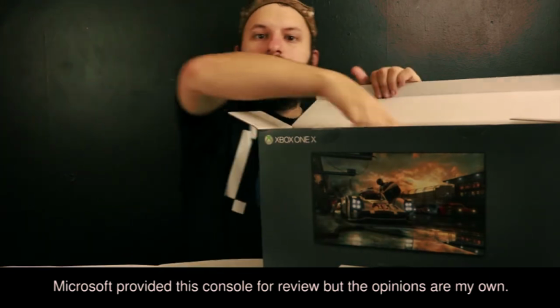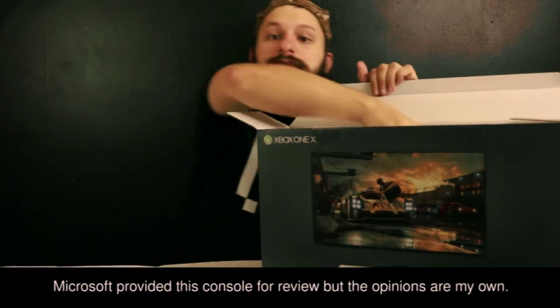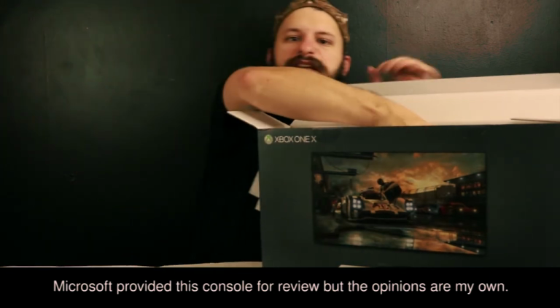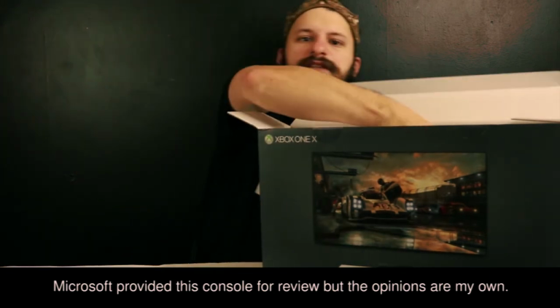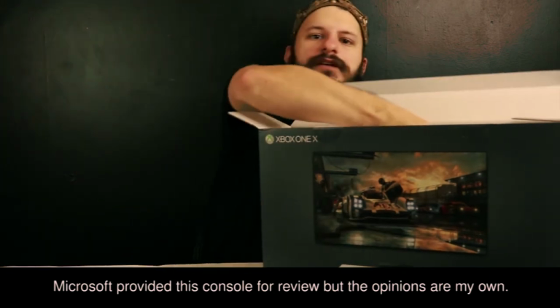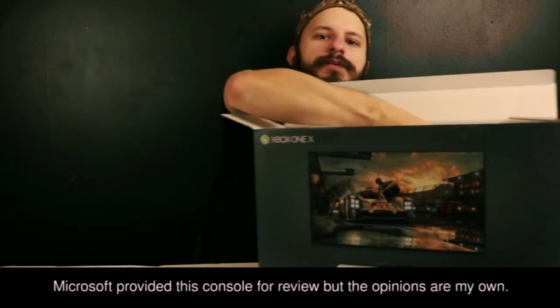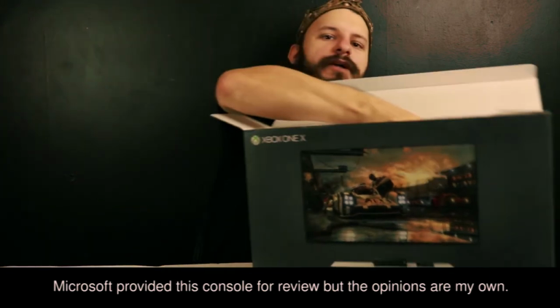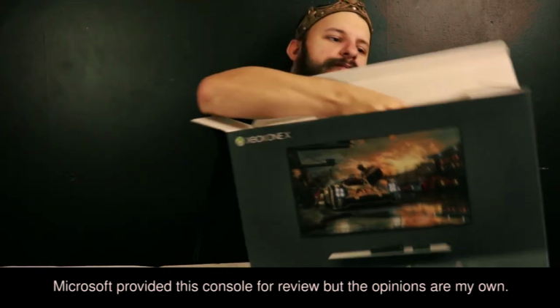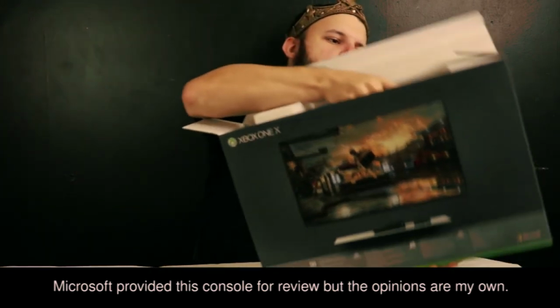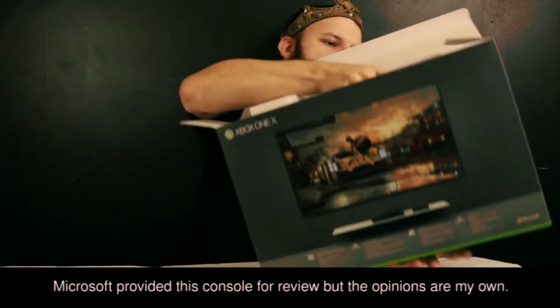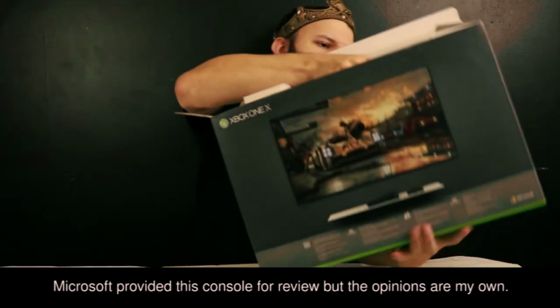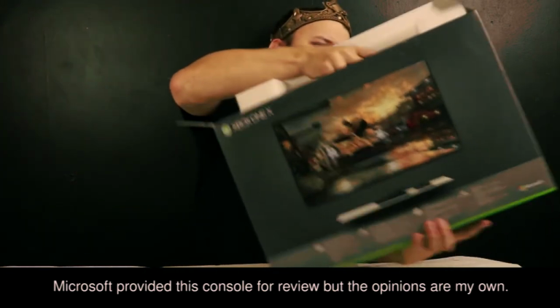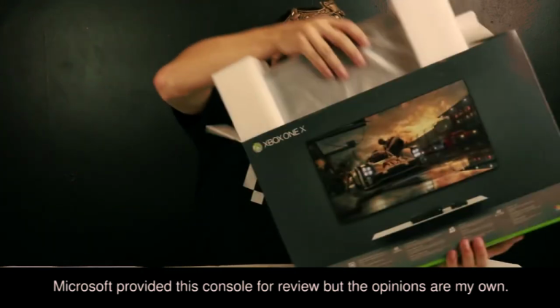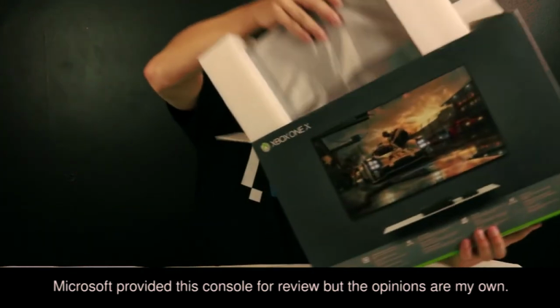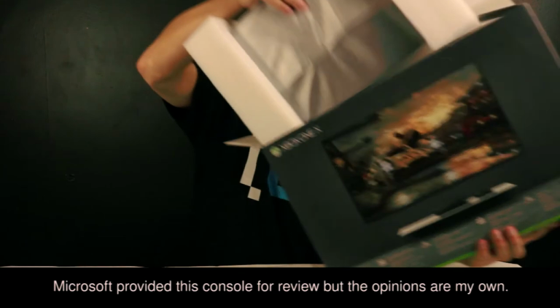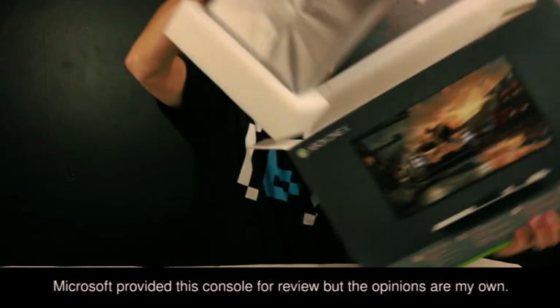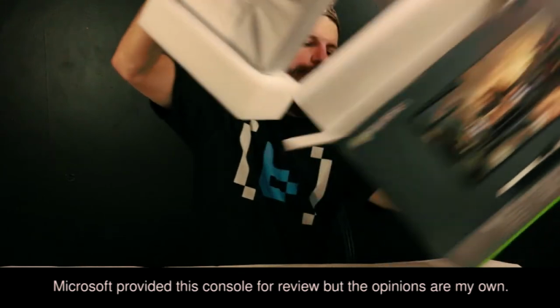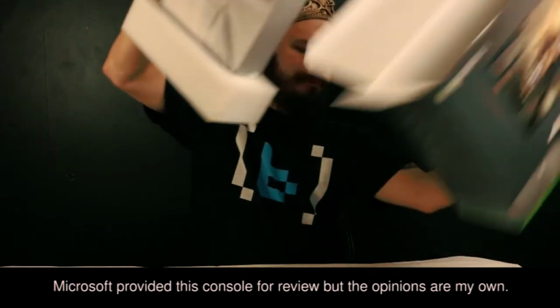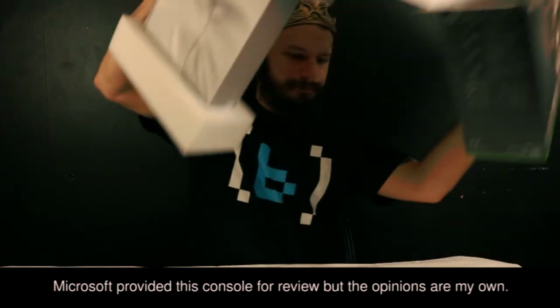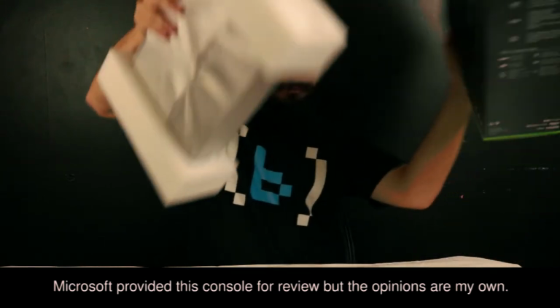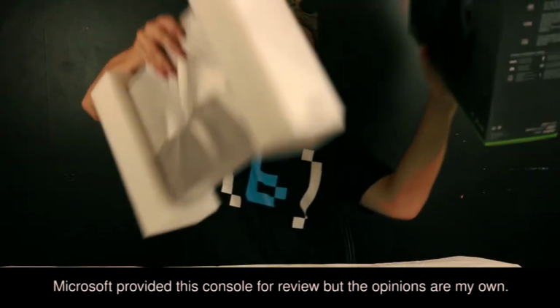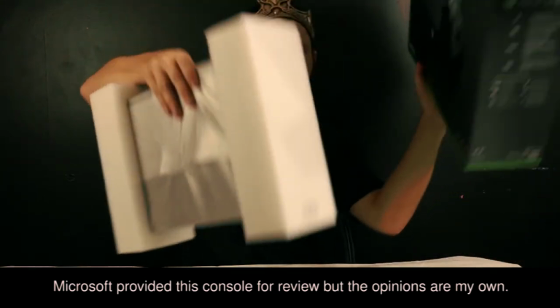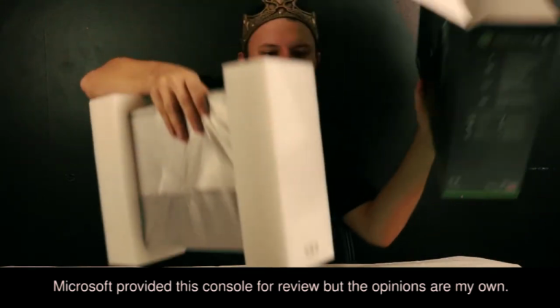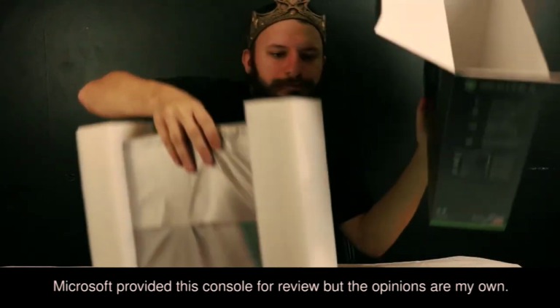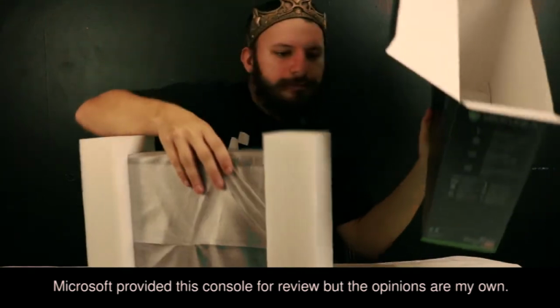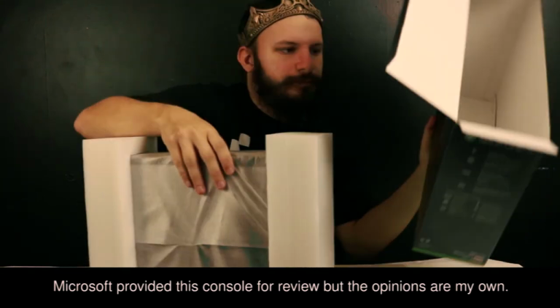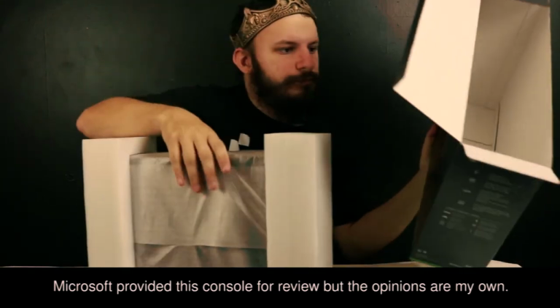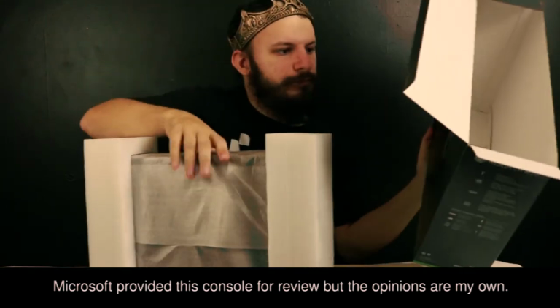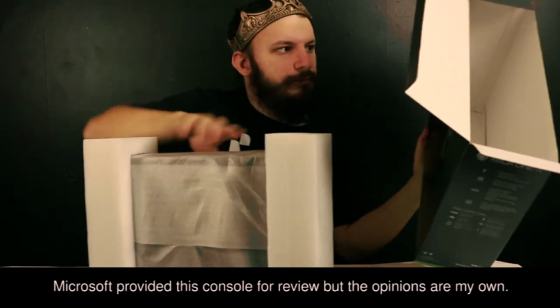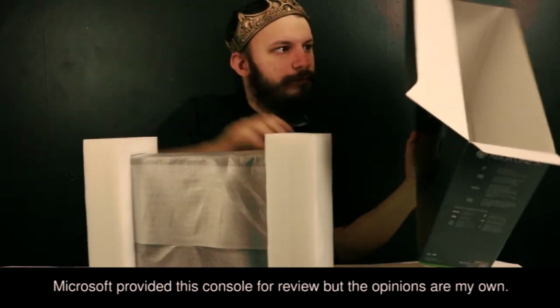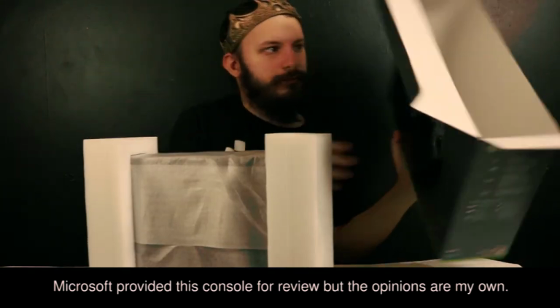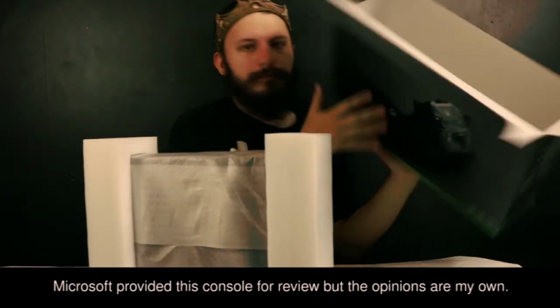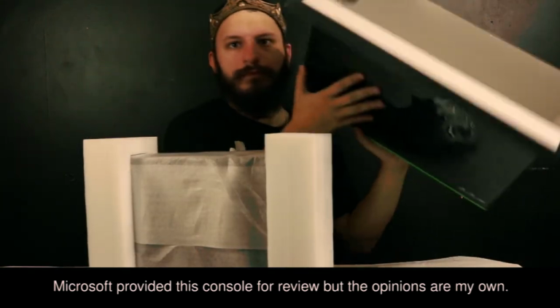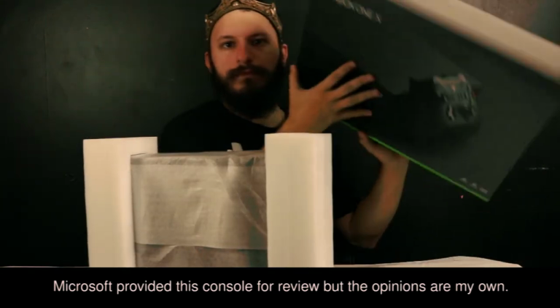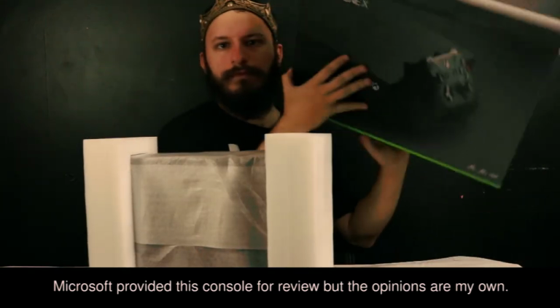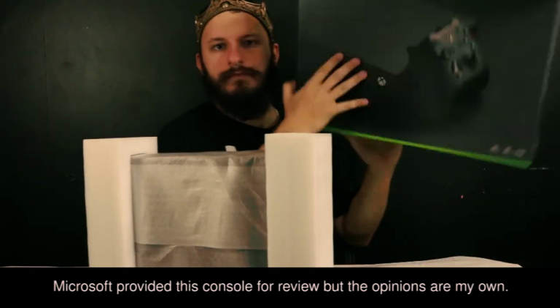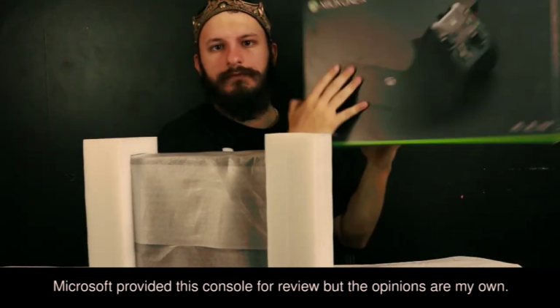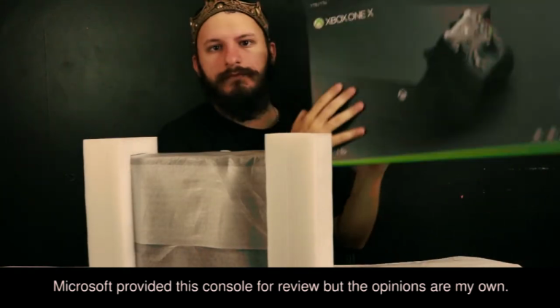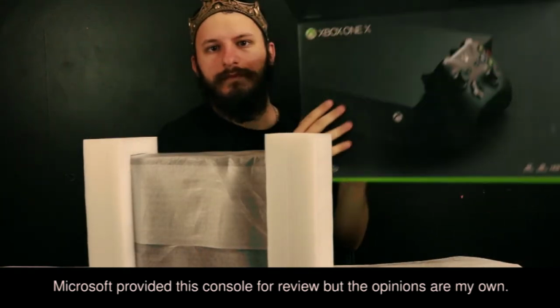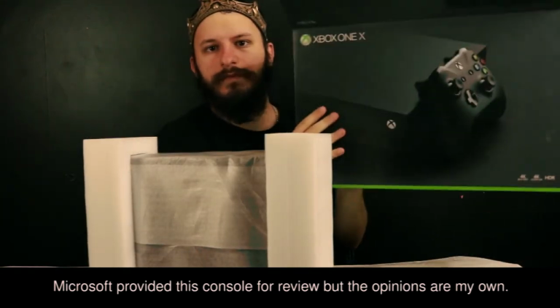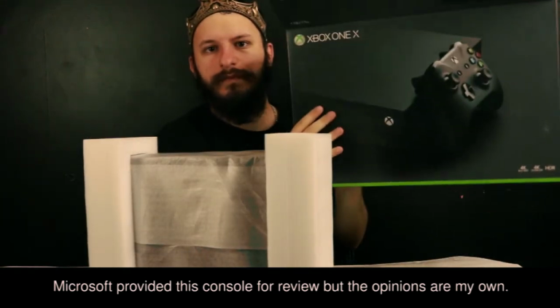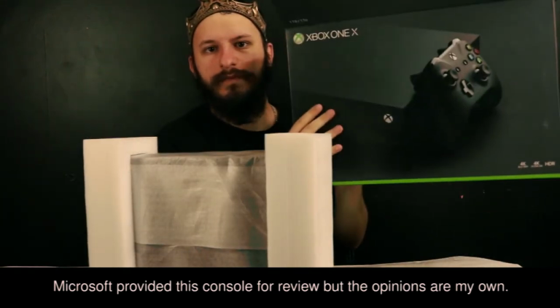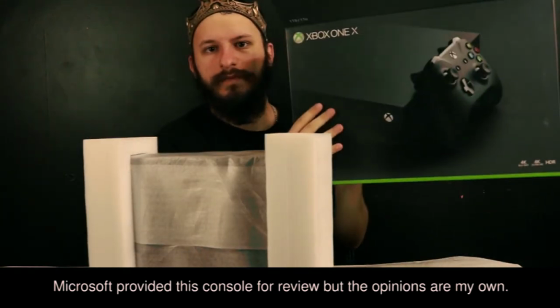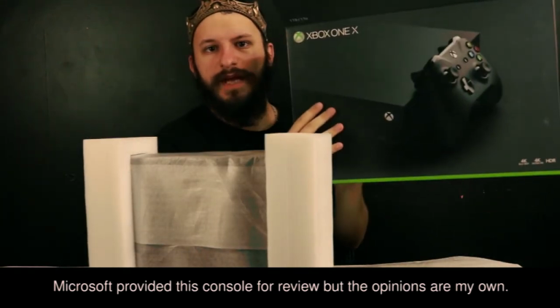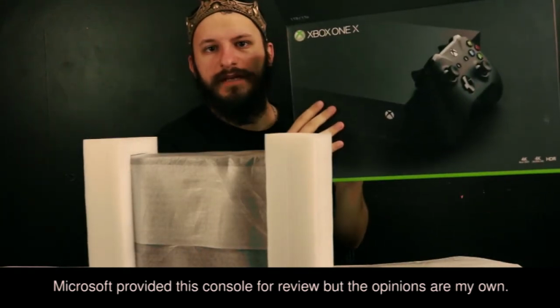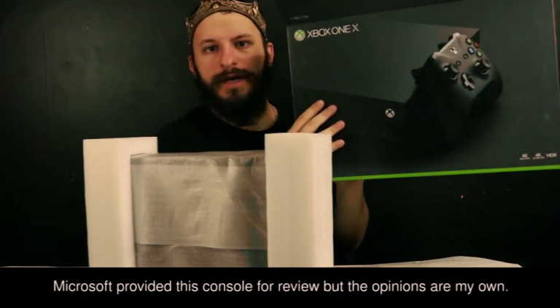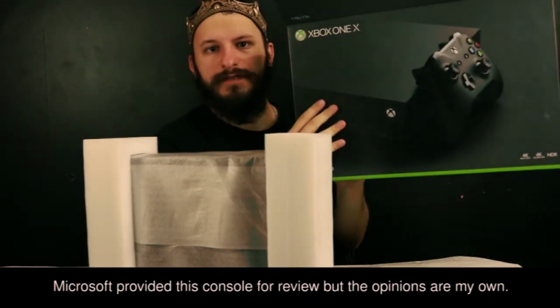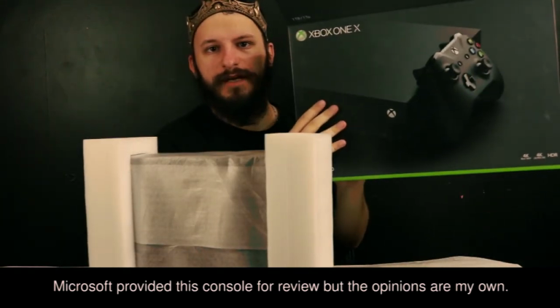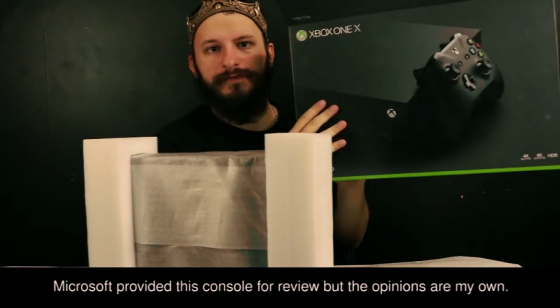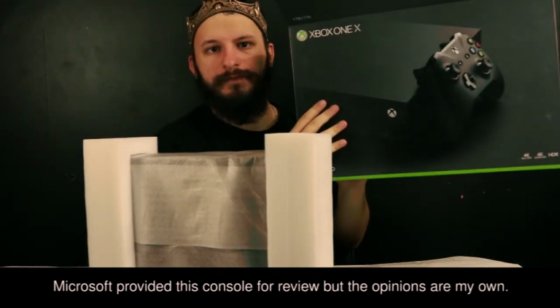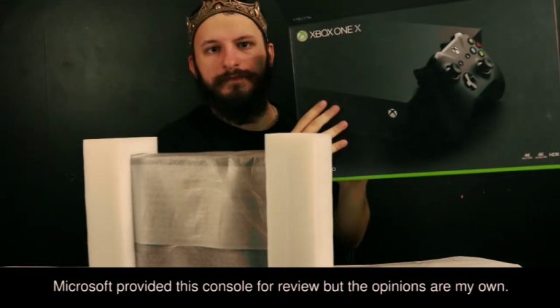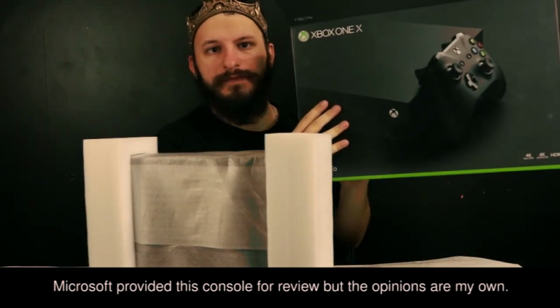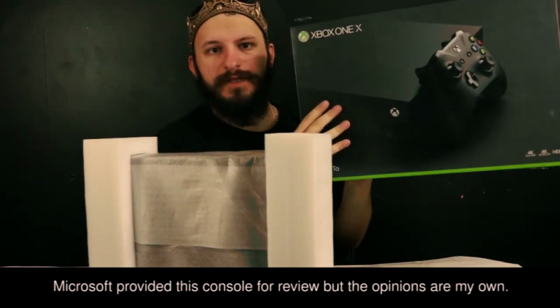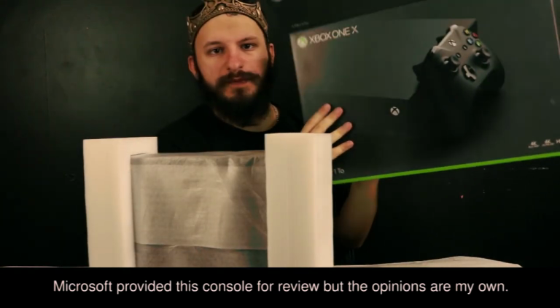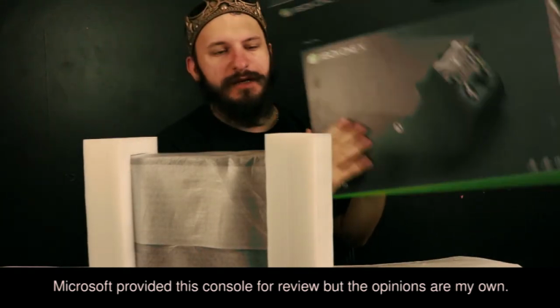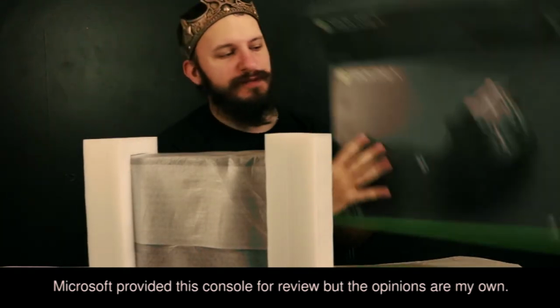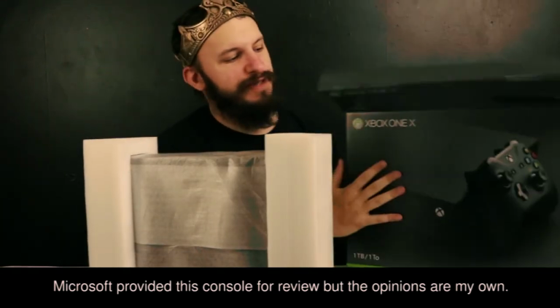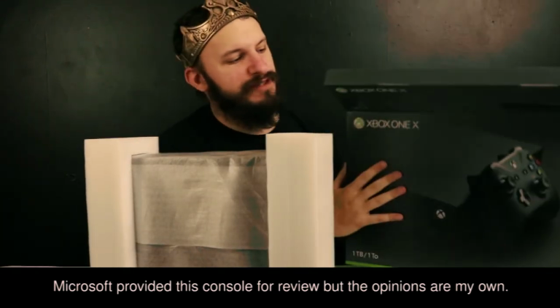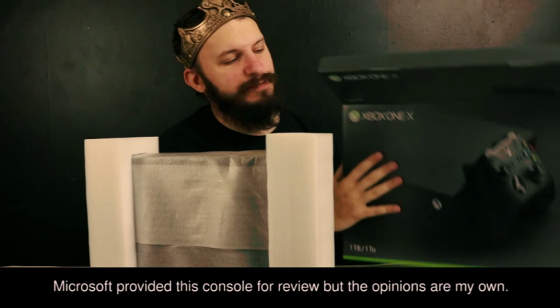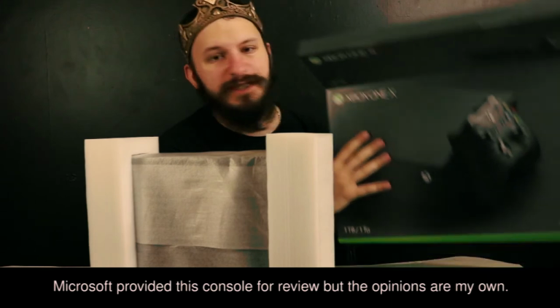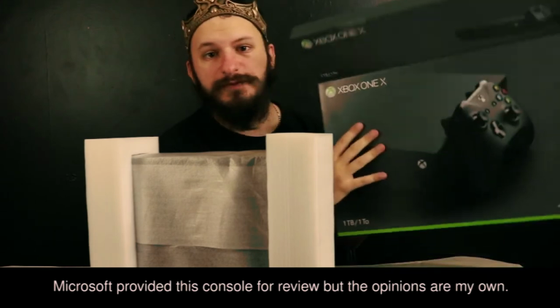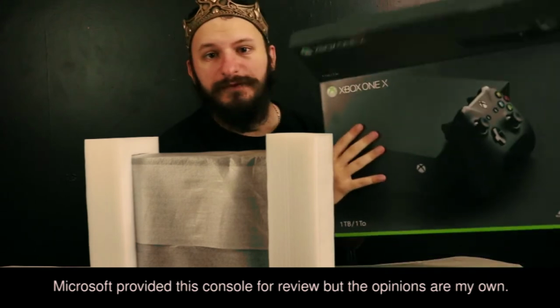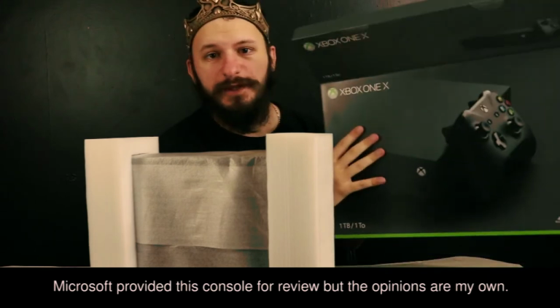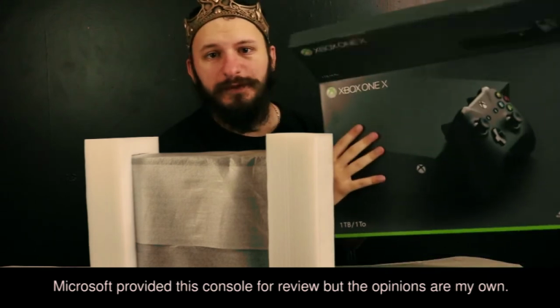Let's get to the good part. Thank you Microsoft — this product was given to me to review.